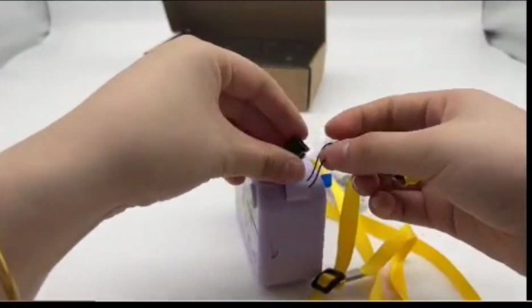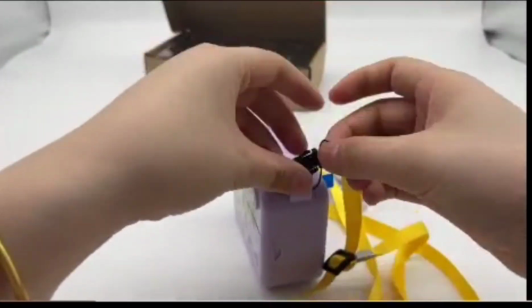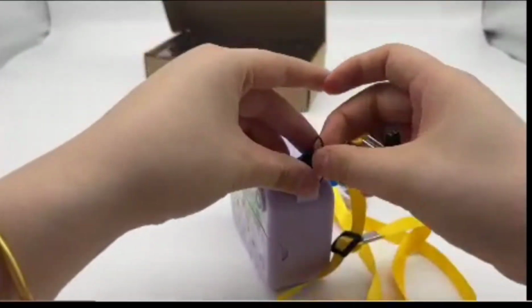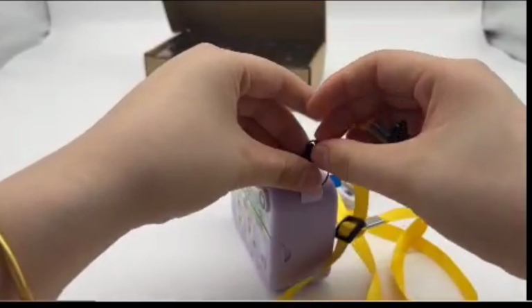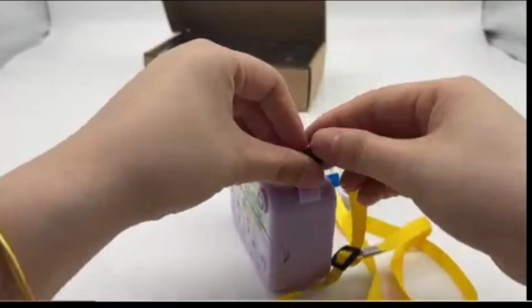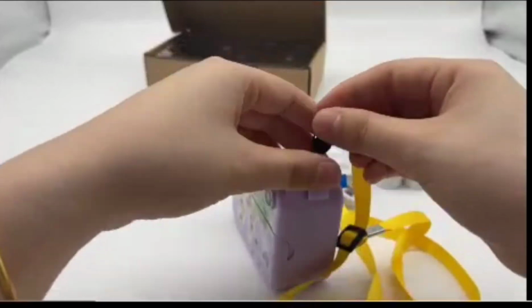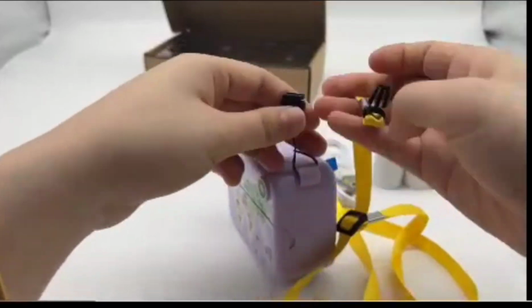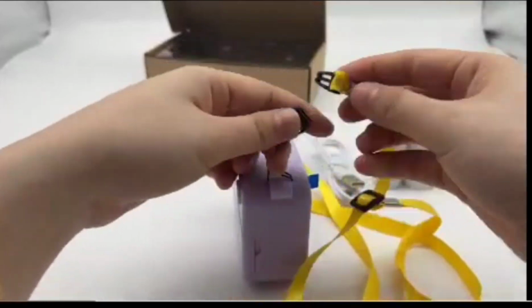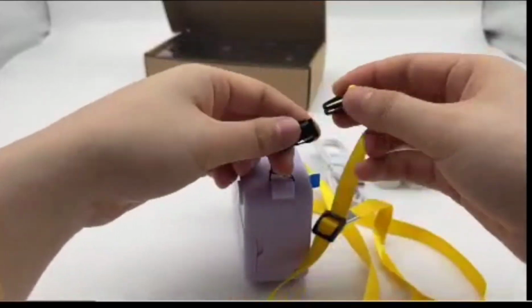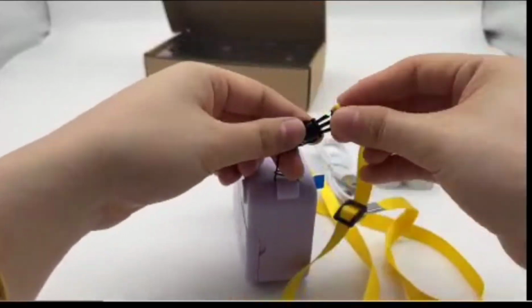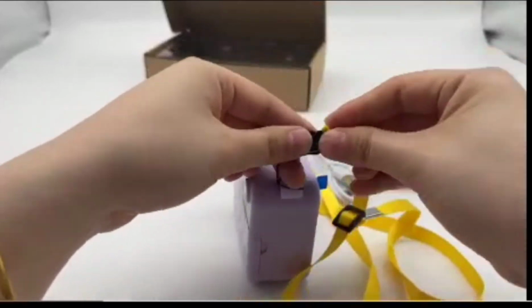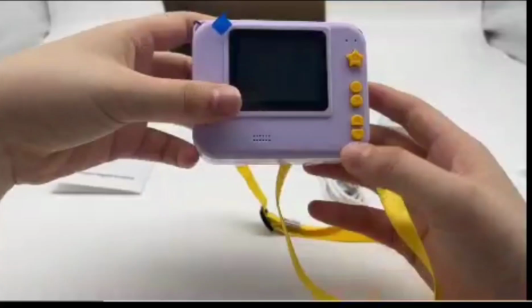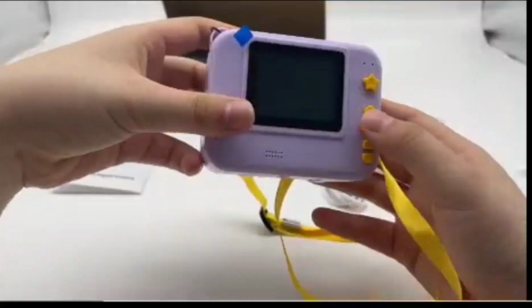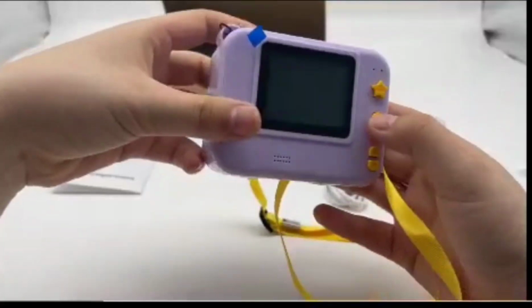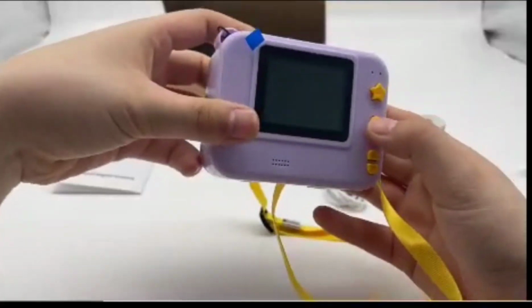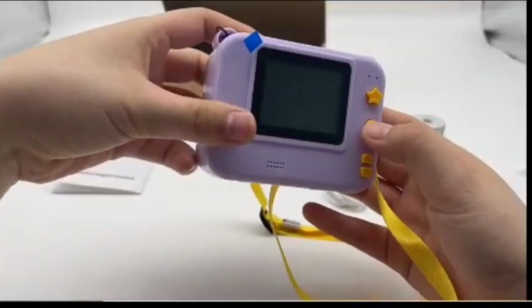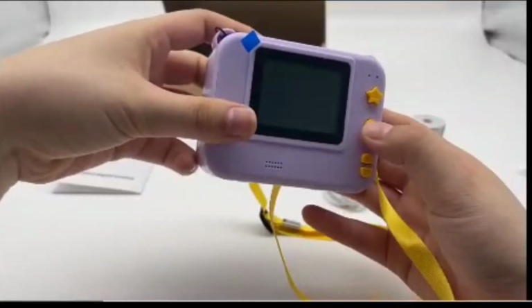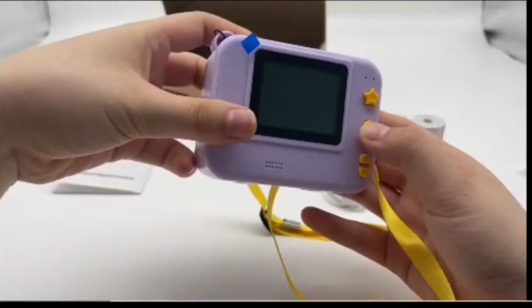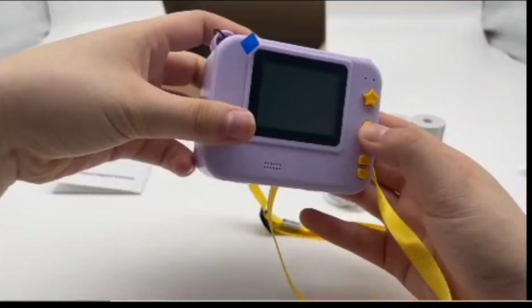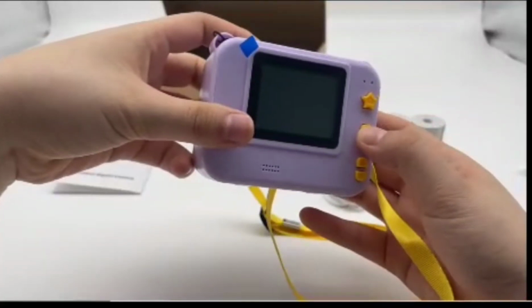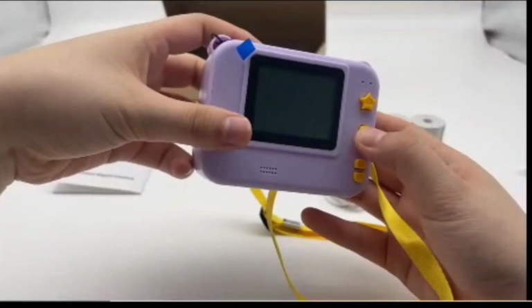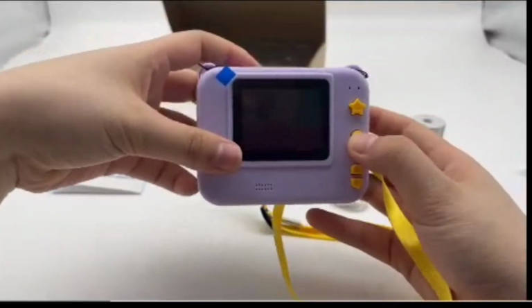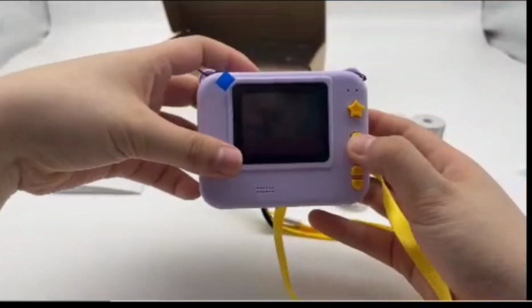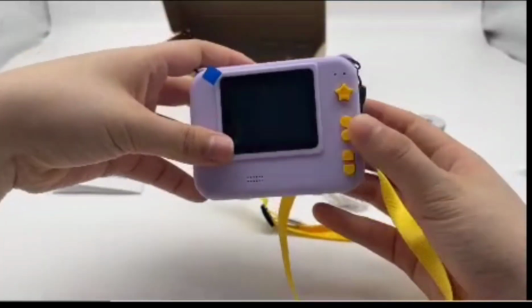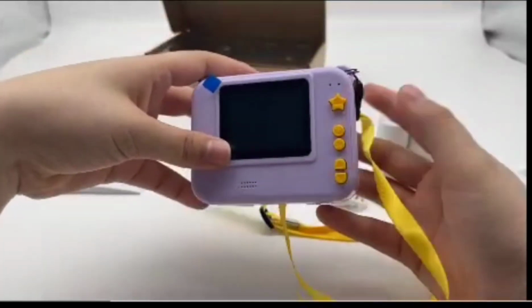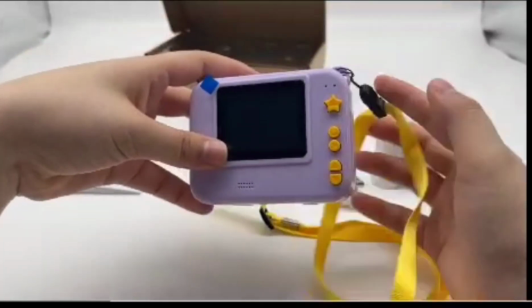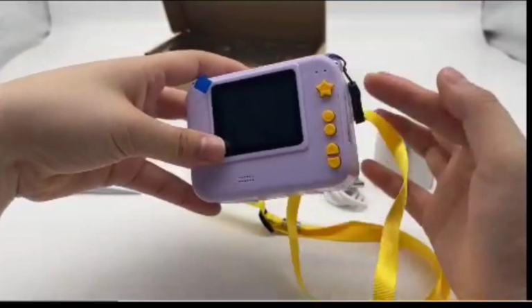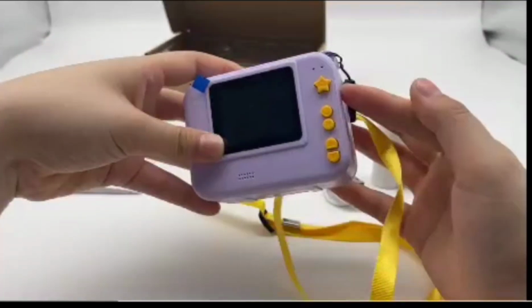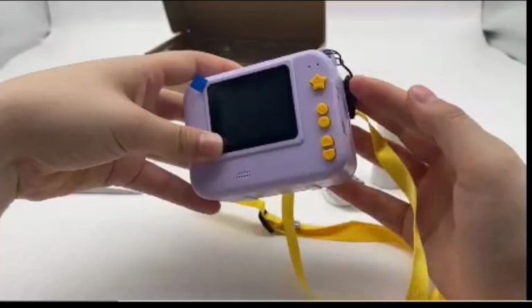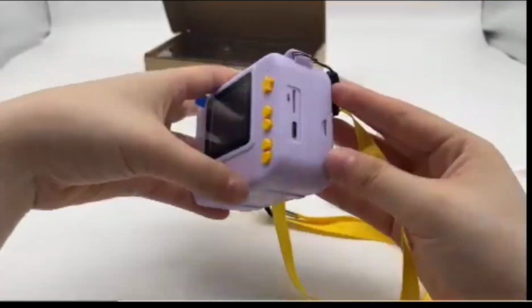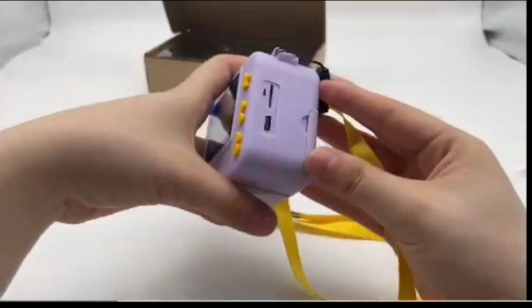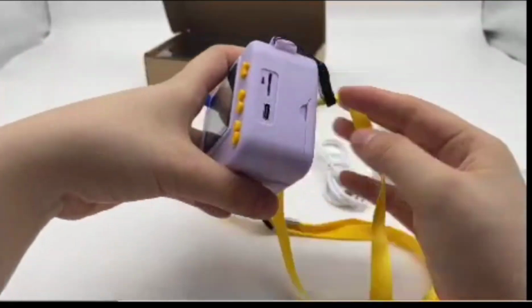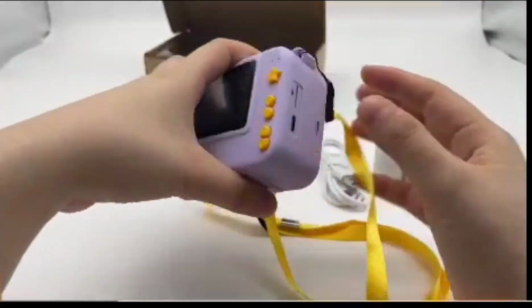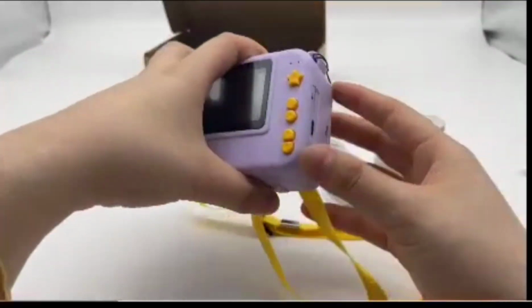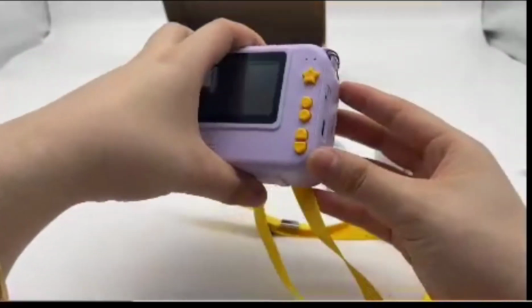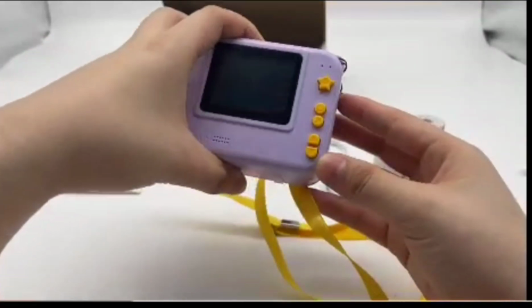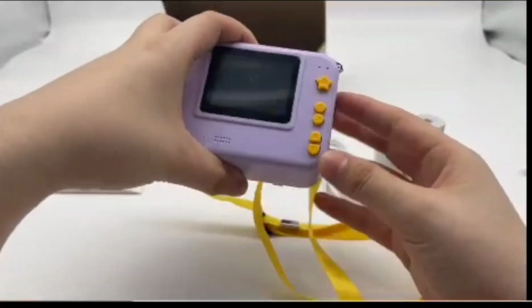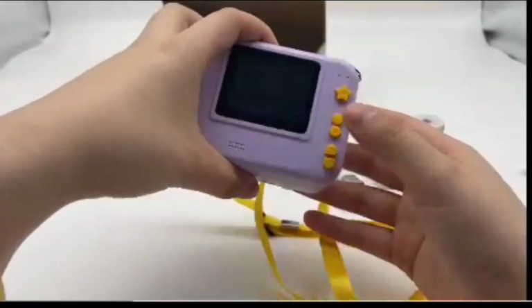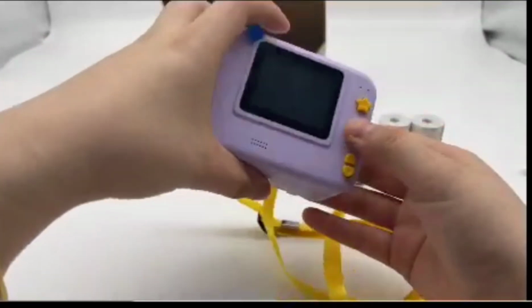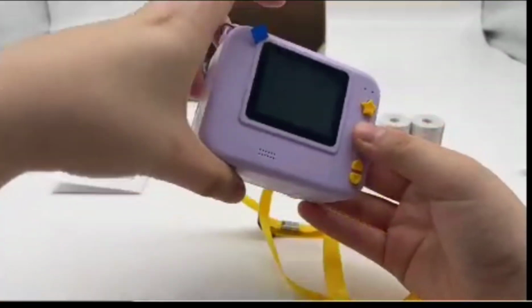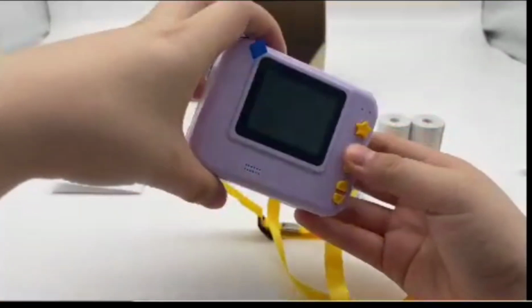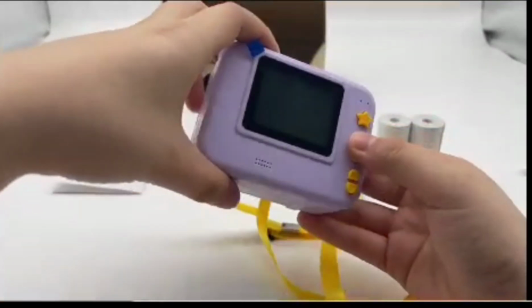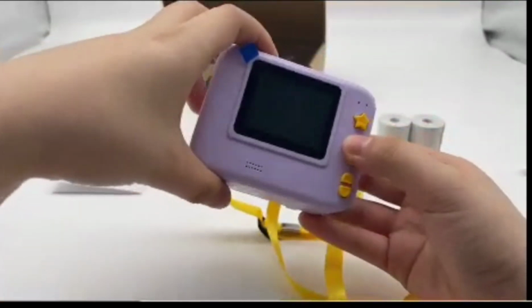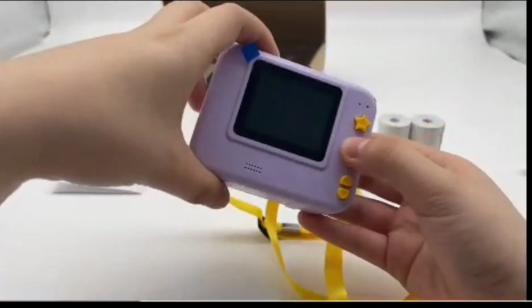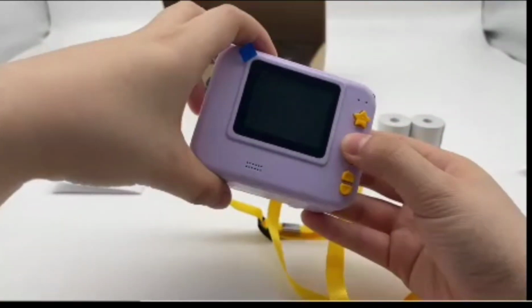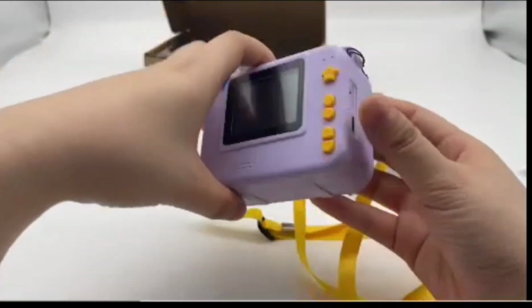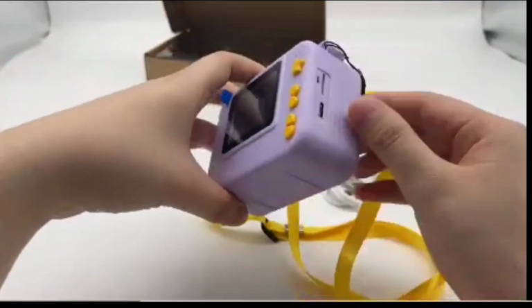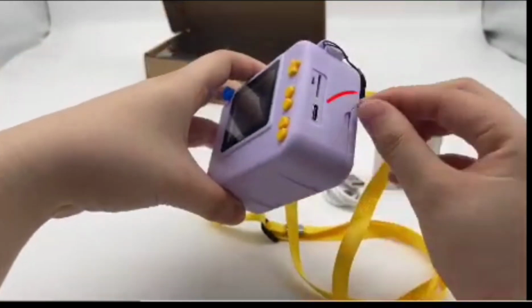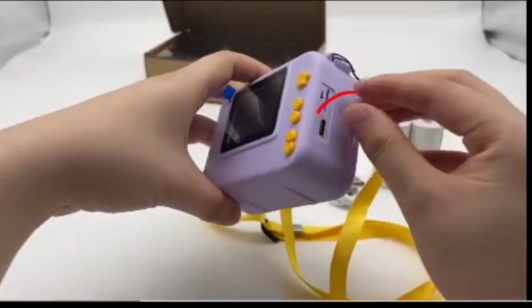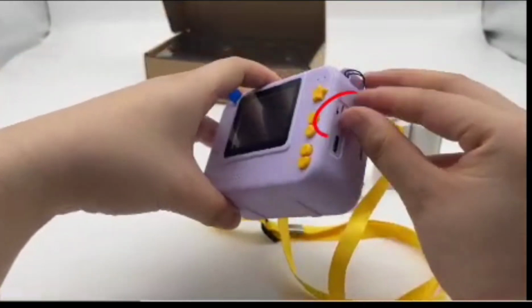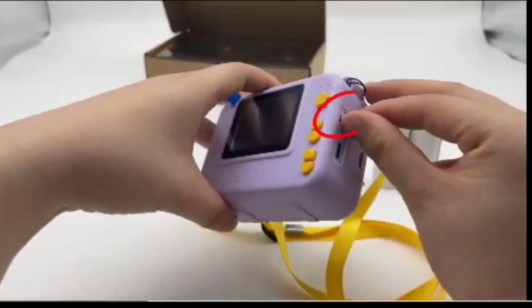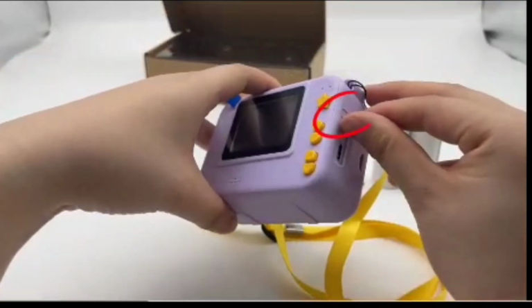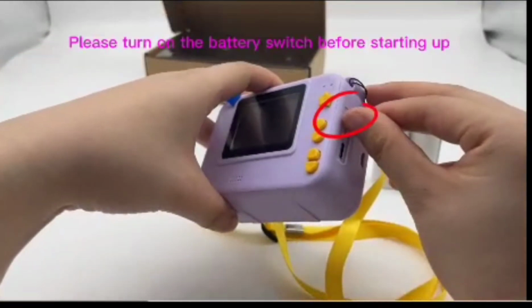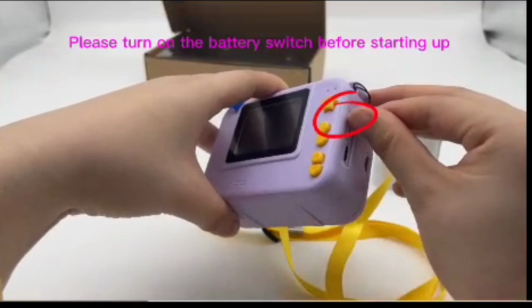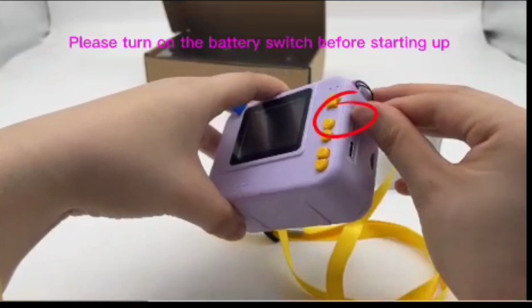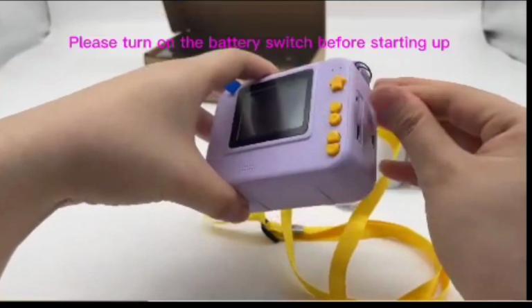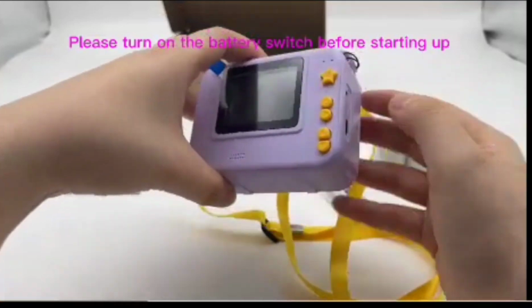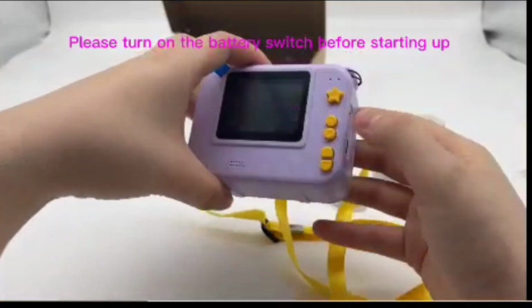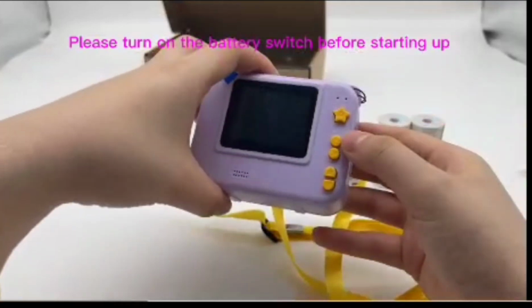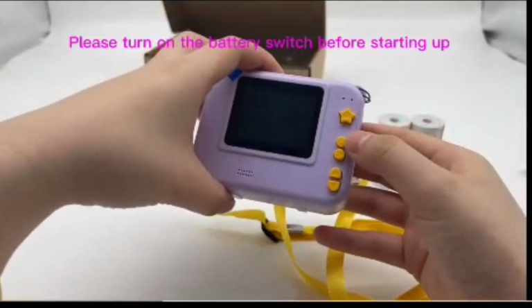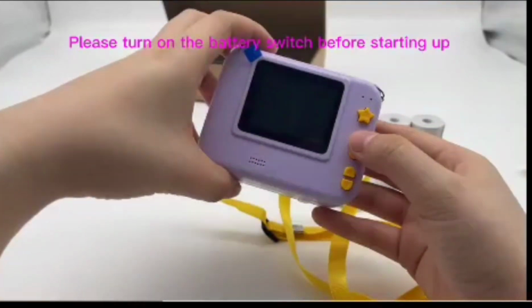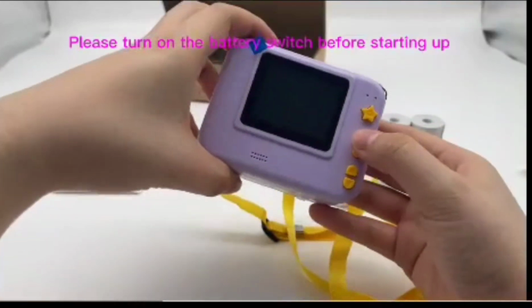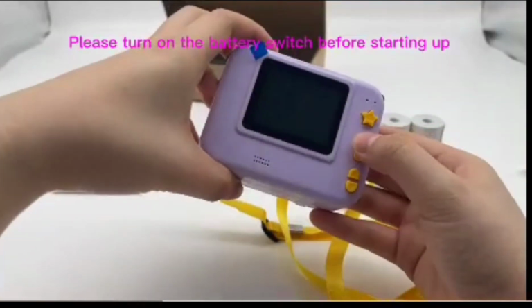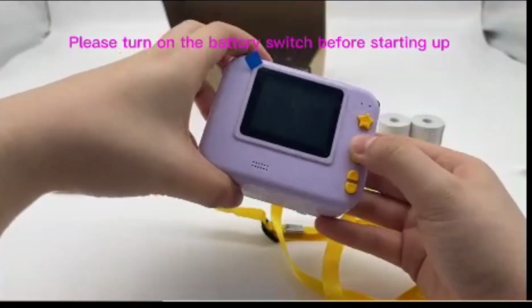Makes you wonder how much of that is genuine learning potential versus clever marketing. That's exactly what we're going to unpack today — is this just a fun gadget, or can it actually help kids develop important skills? All right, I'm ready to dive in.